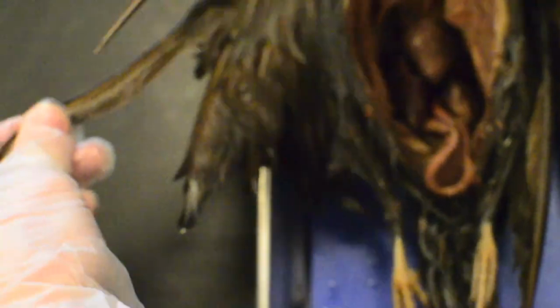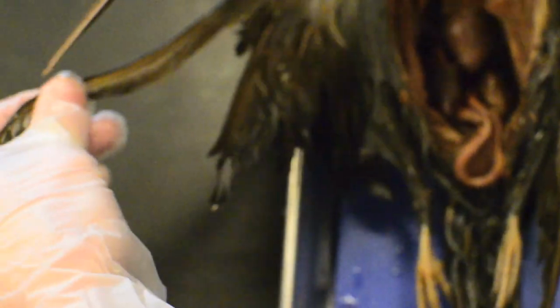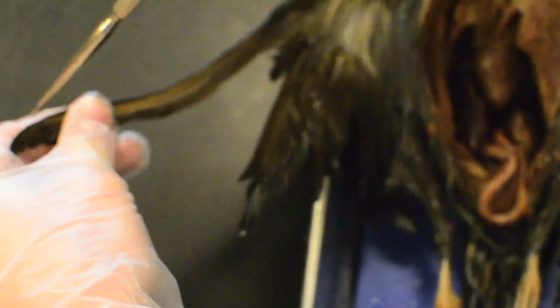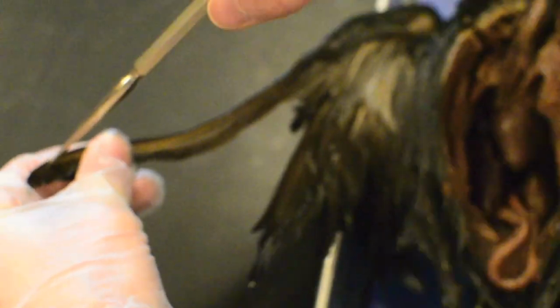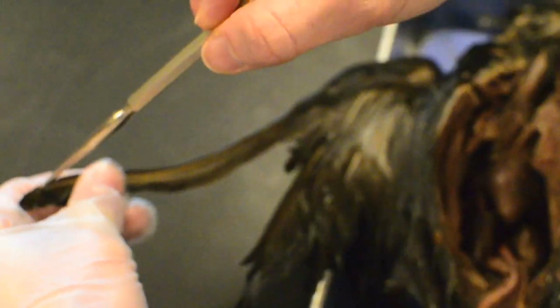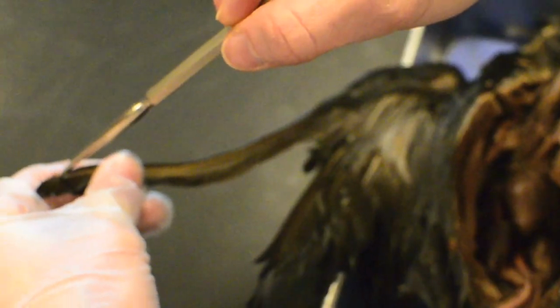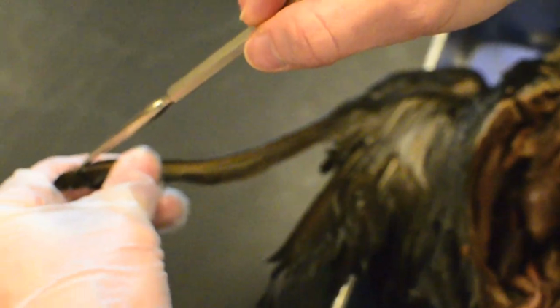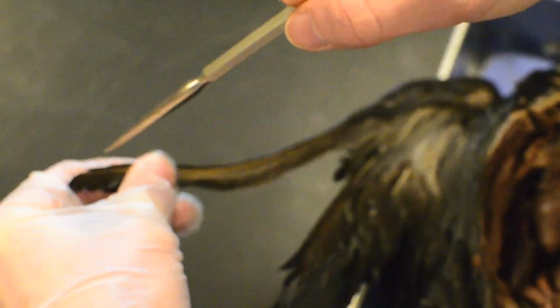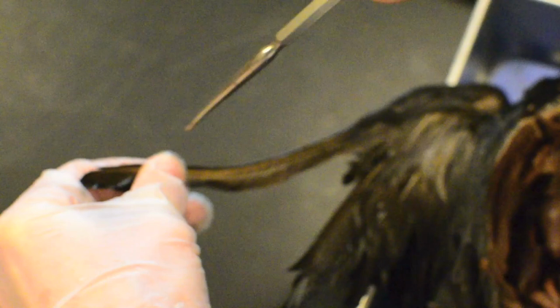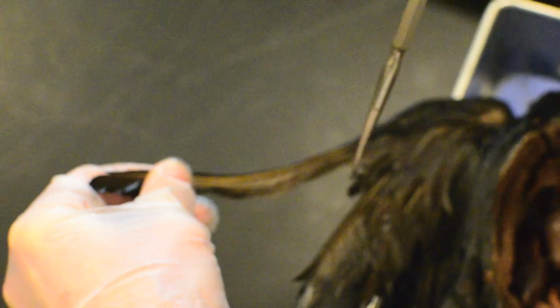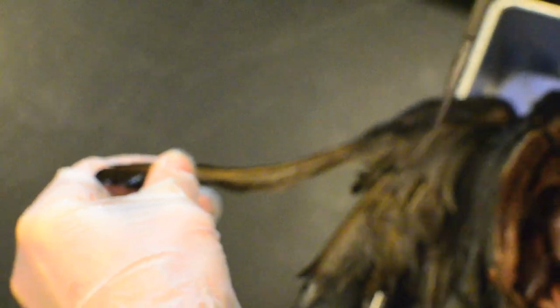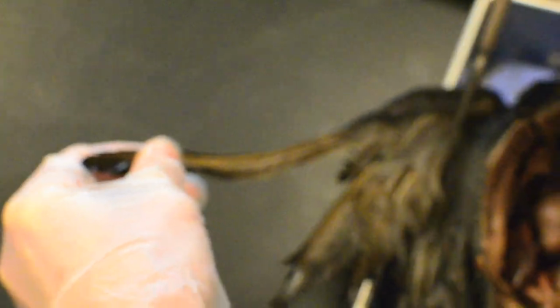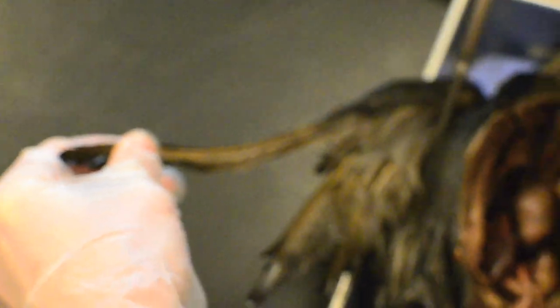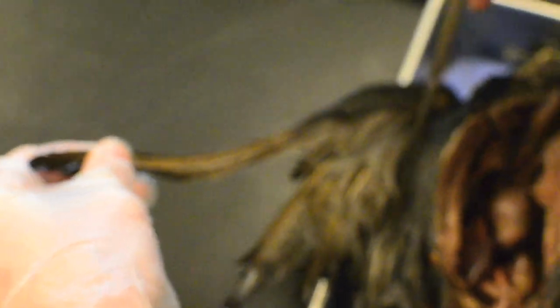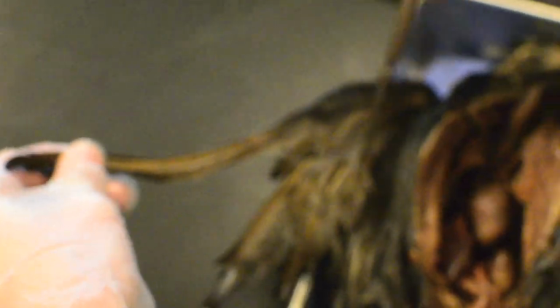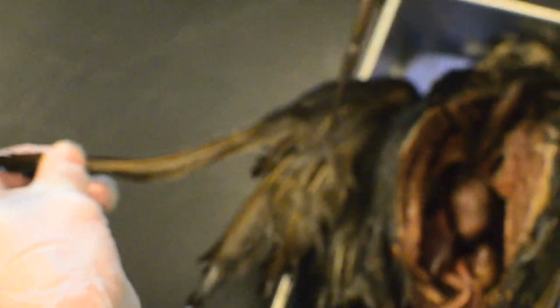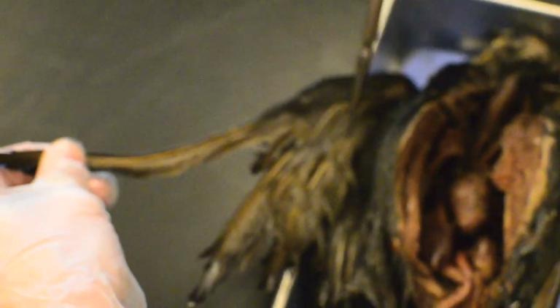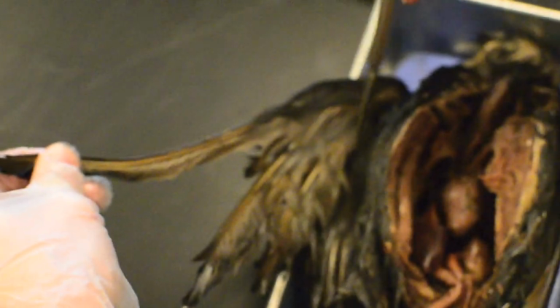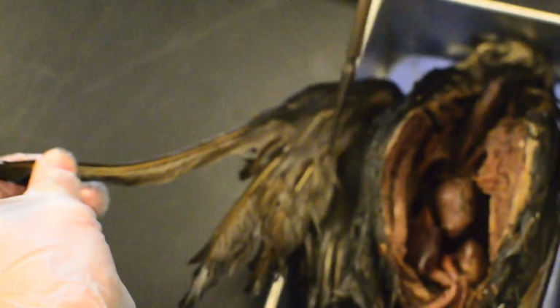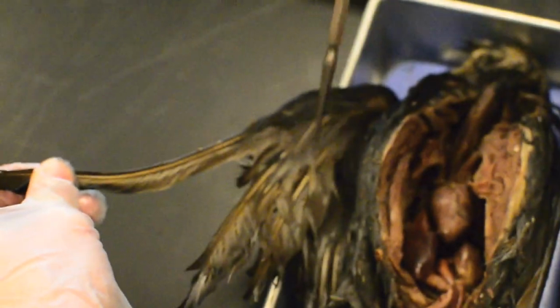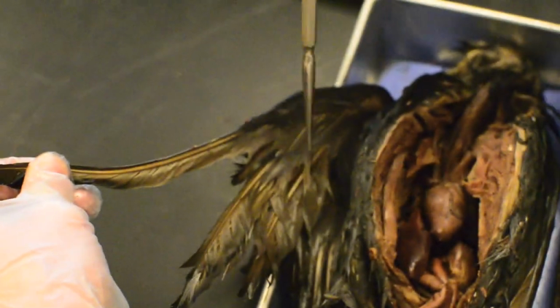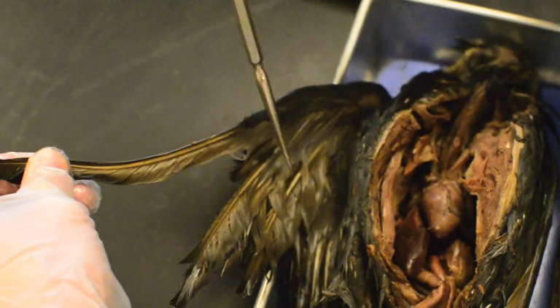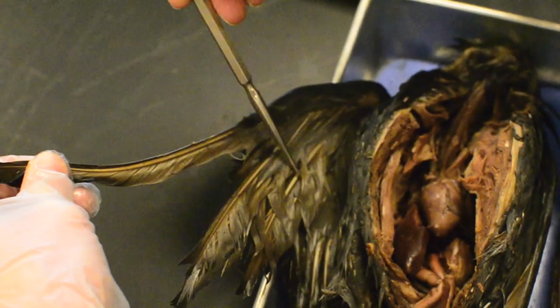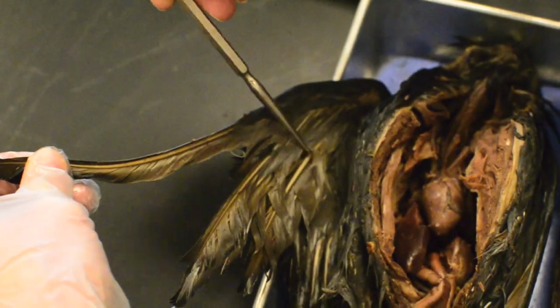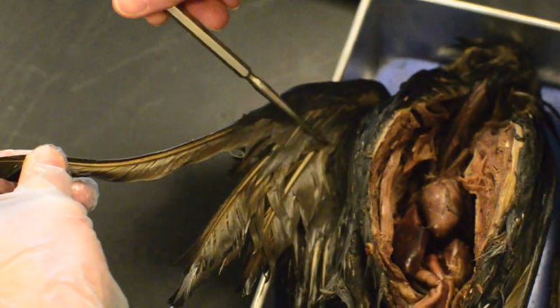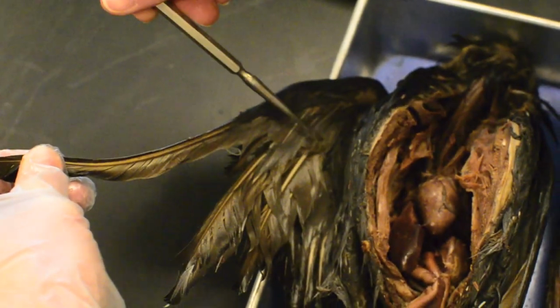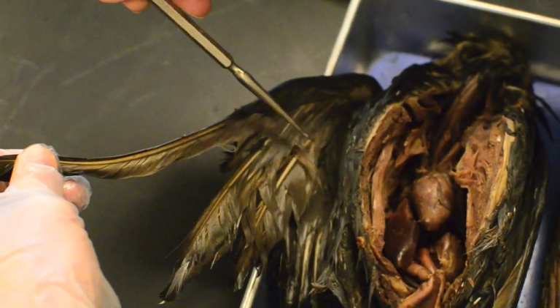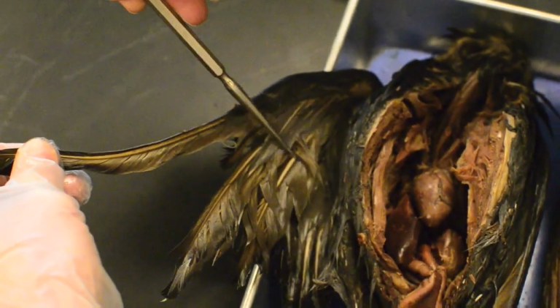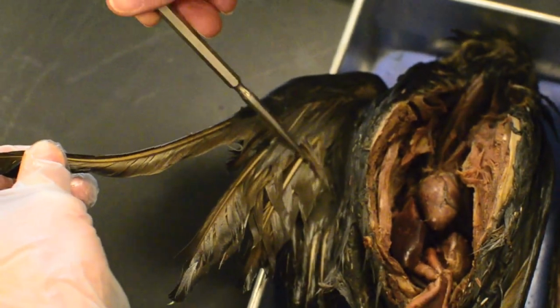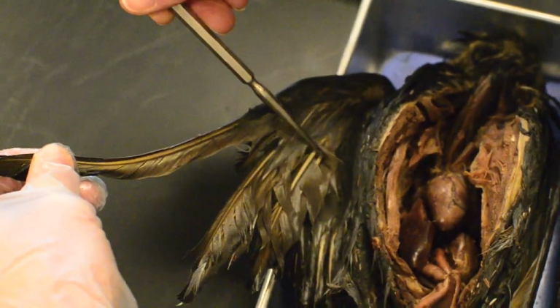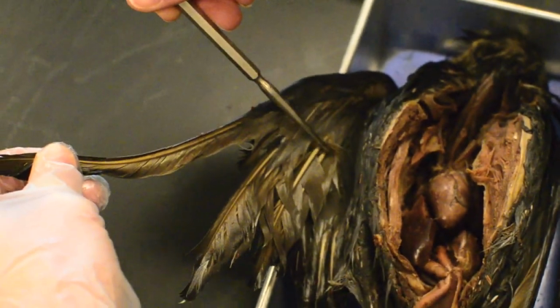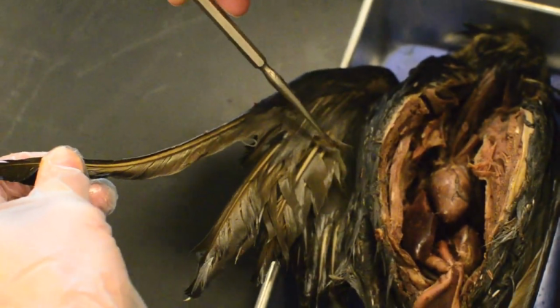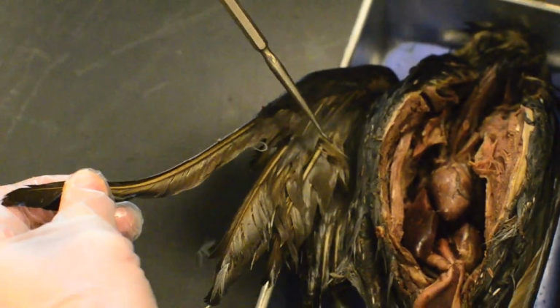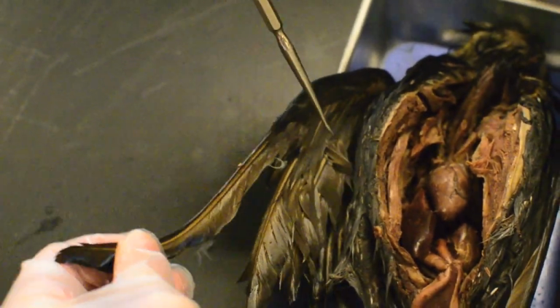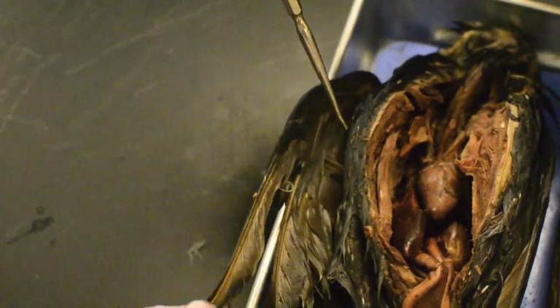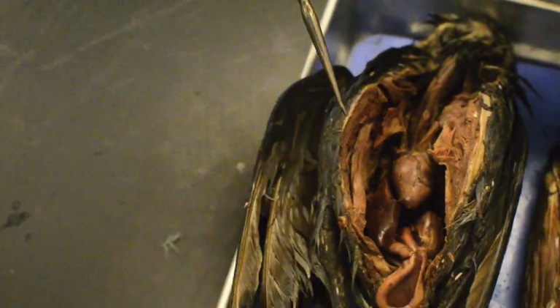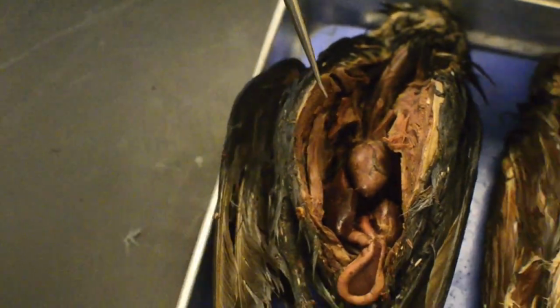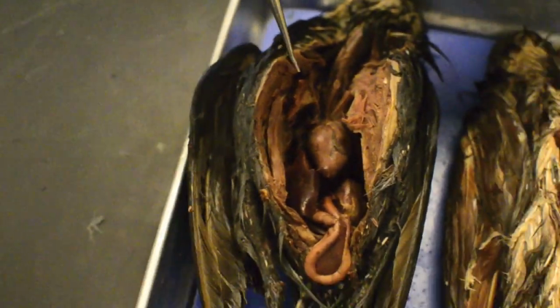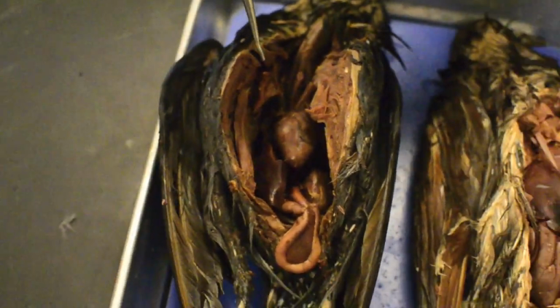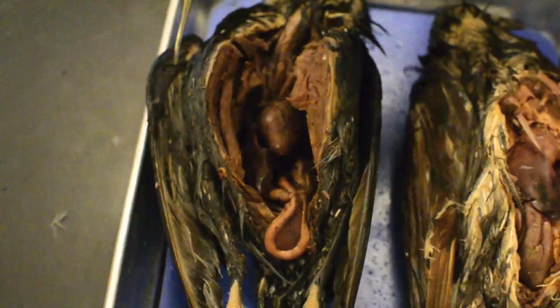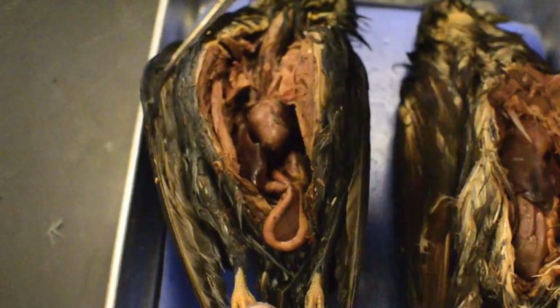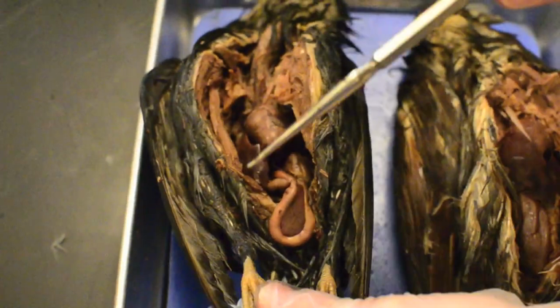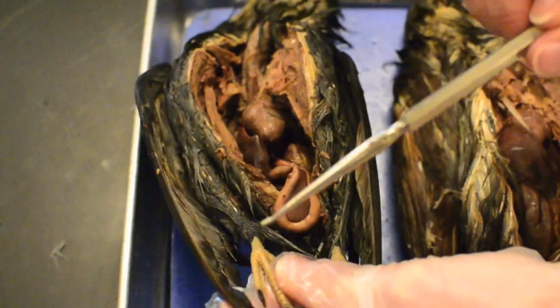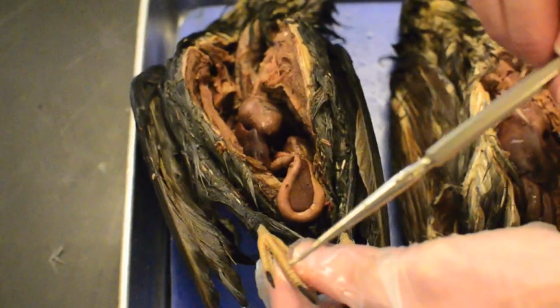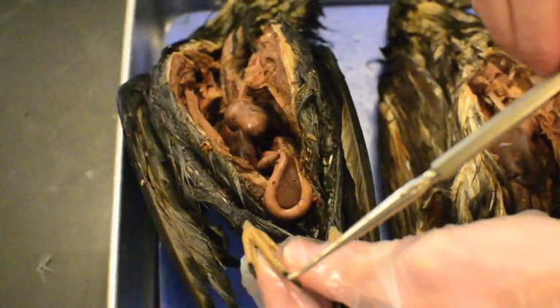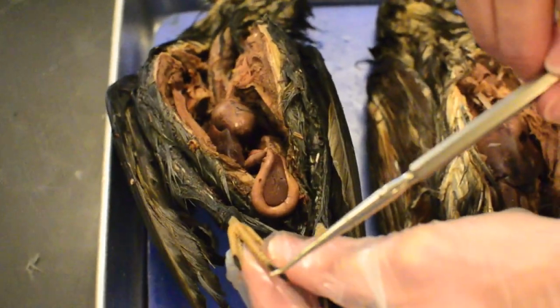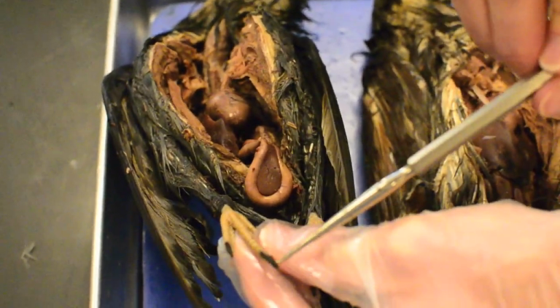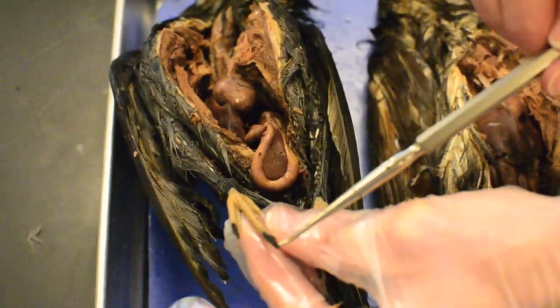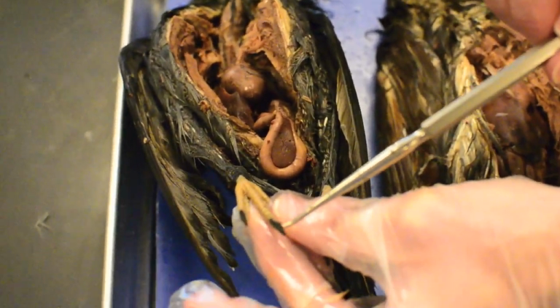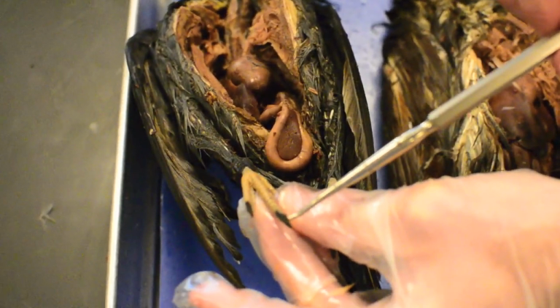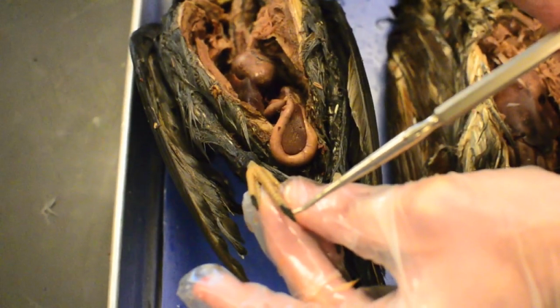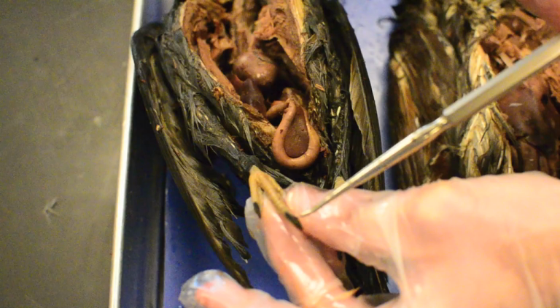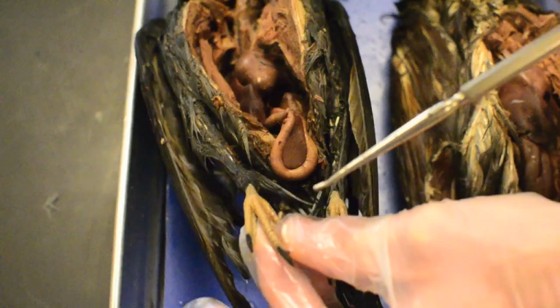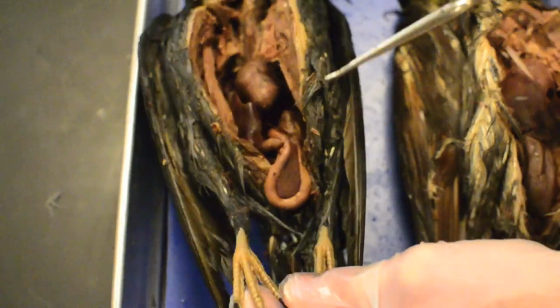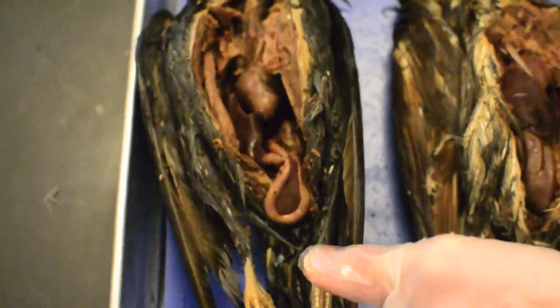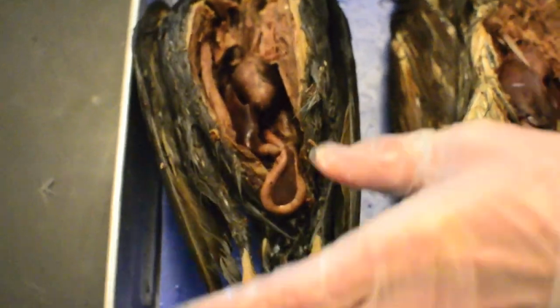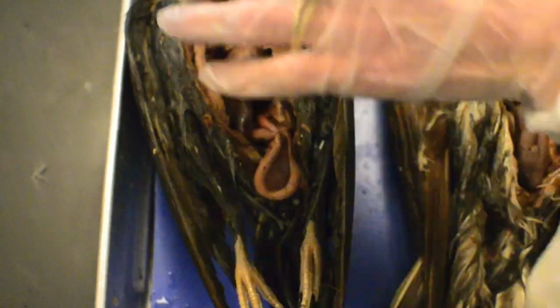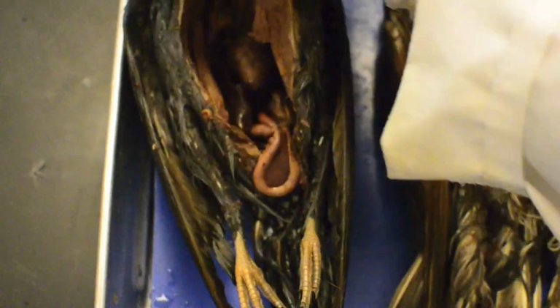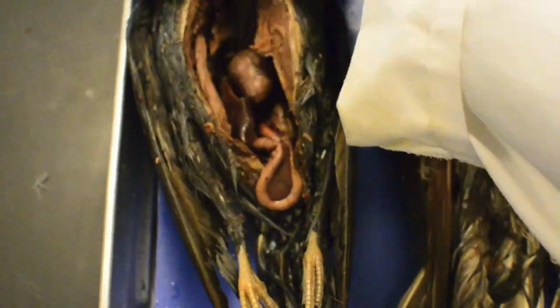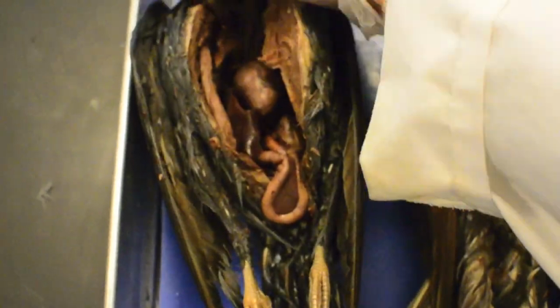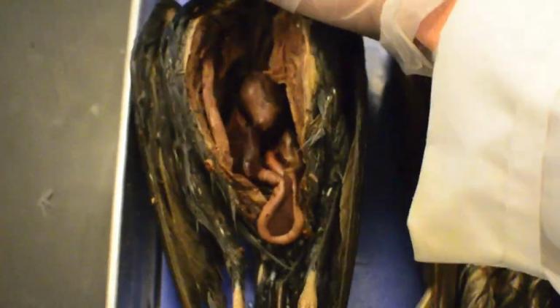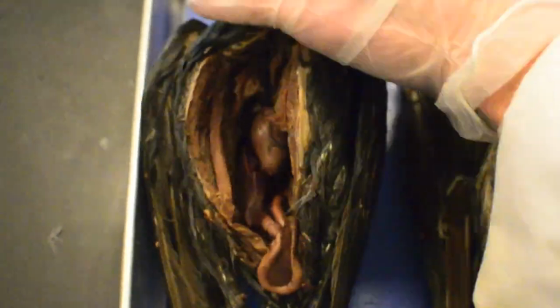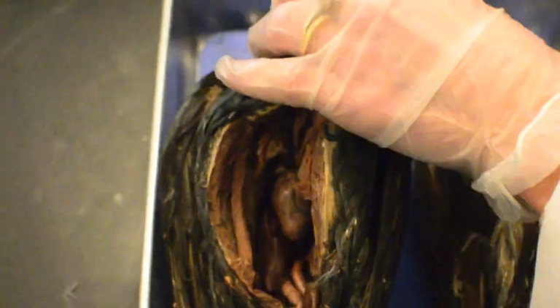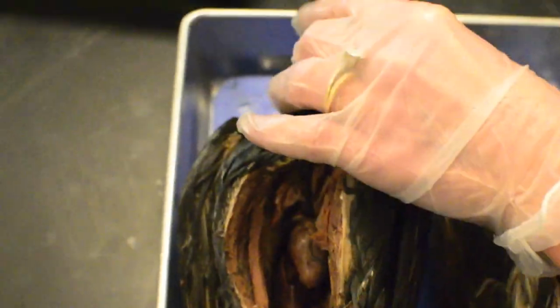Here's the esophagus. Primary feathers come out to a point, secondary feathers are underneath. These are the talons, and here is the beak.